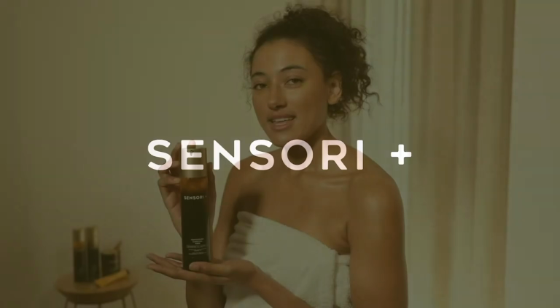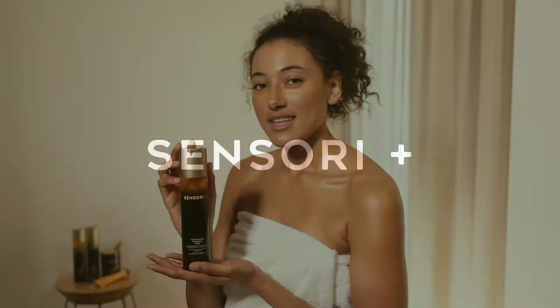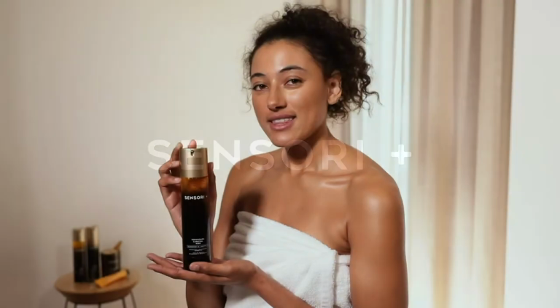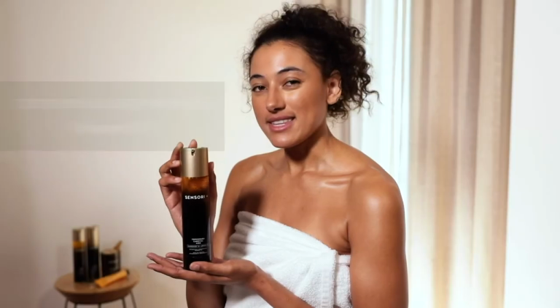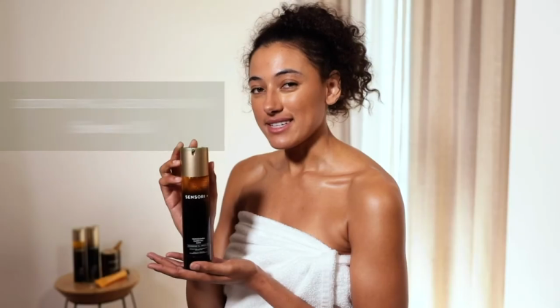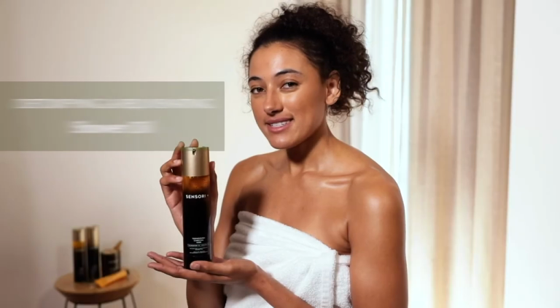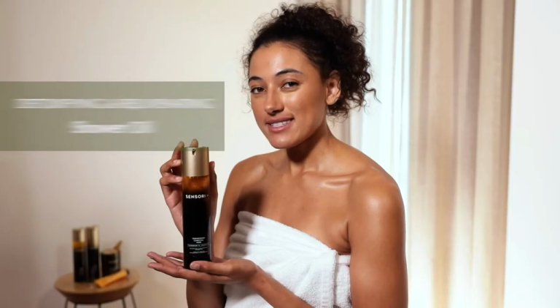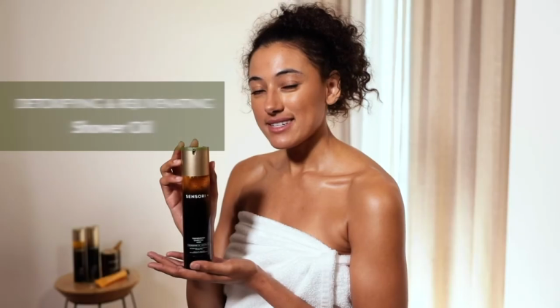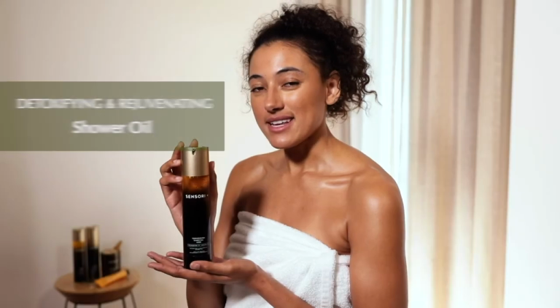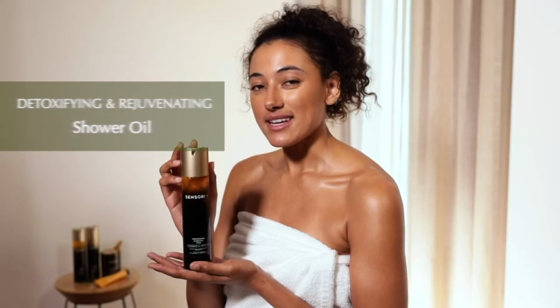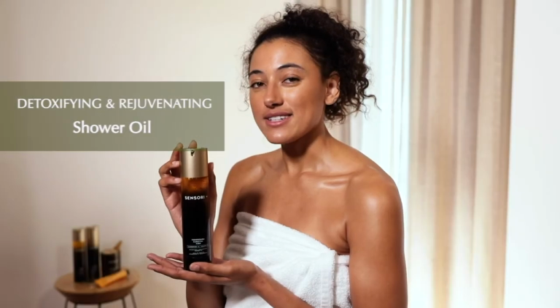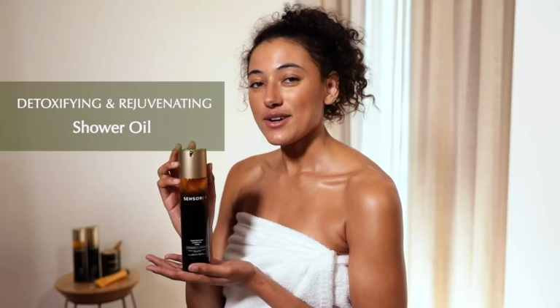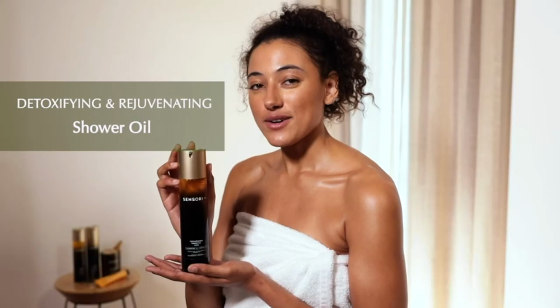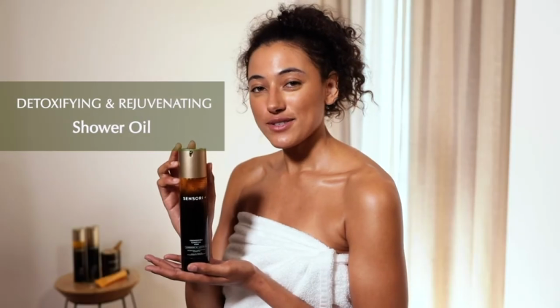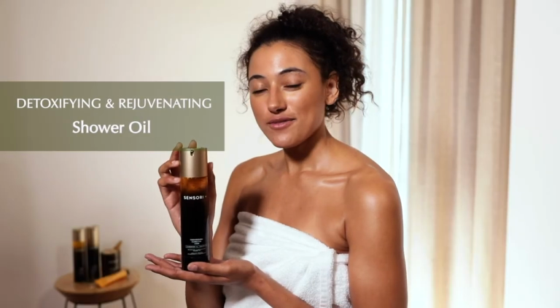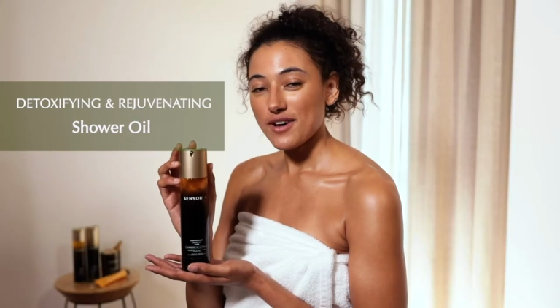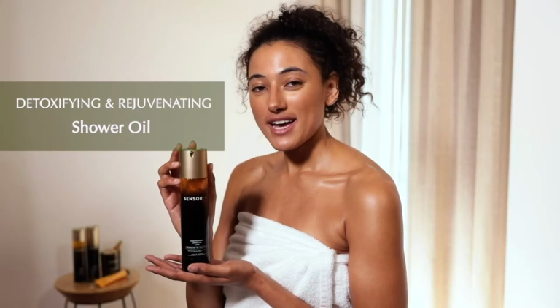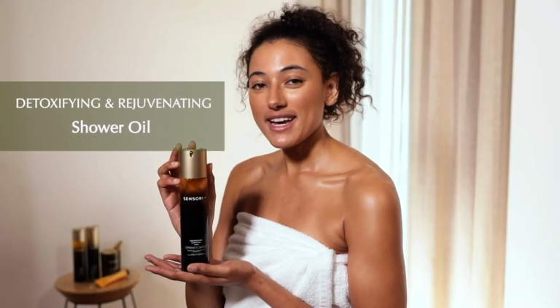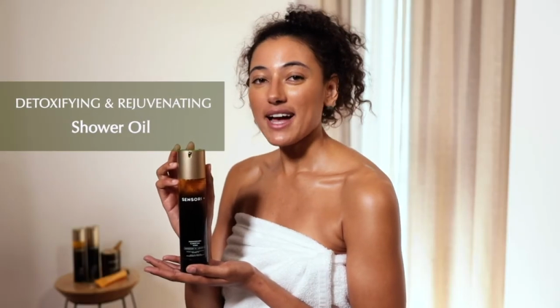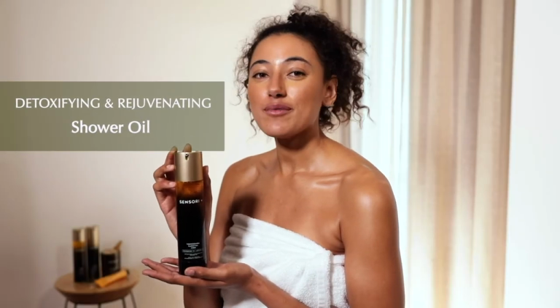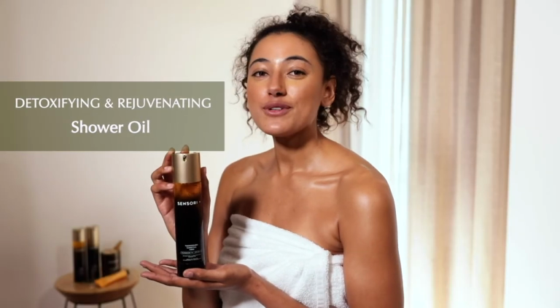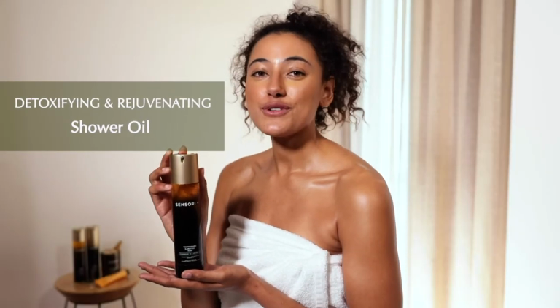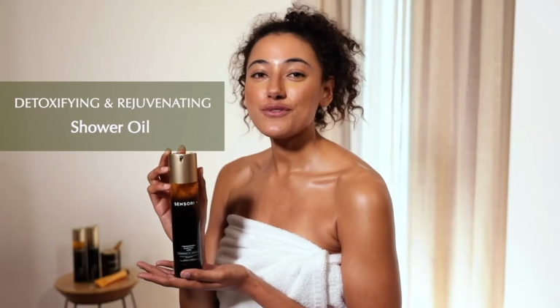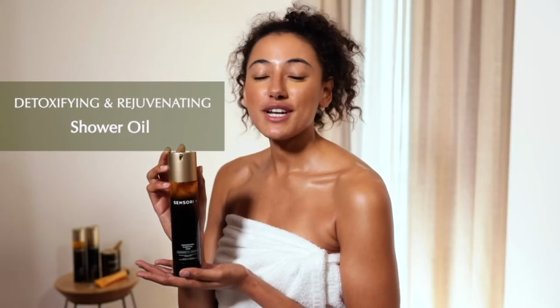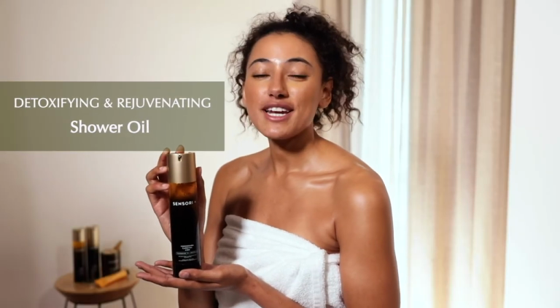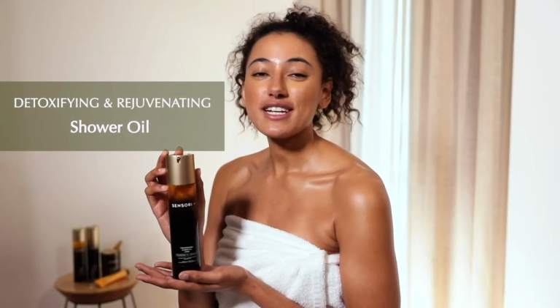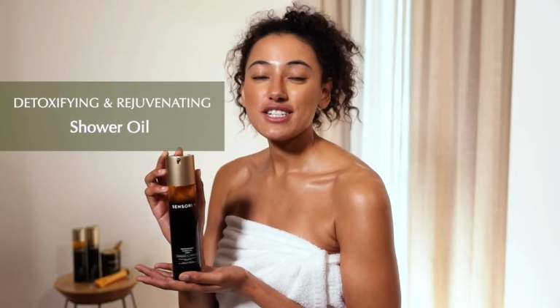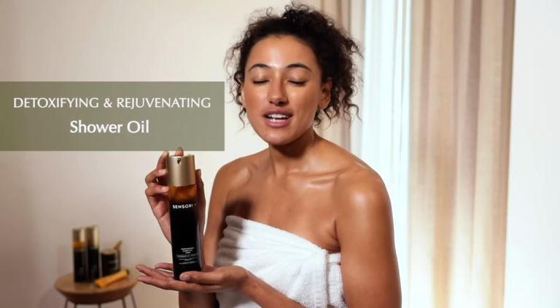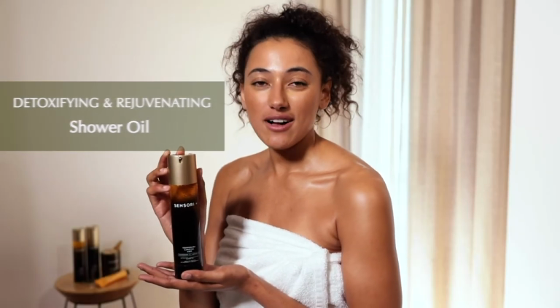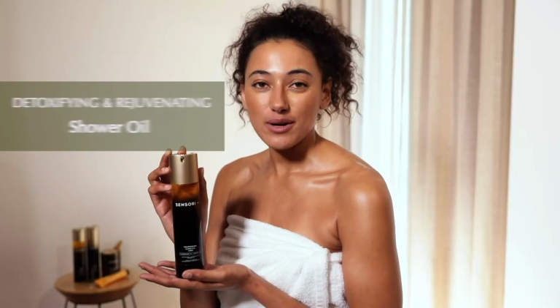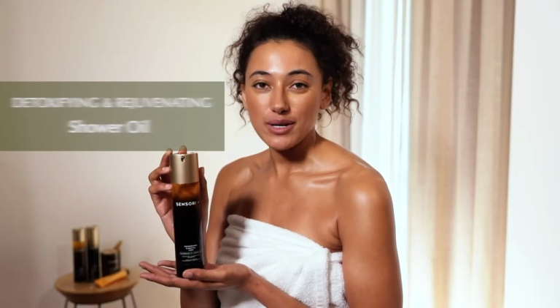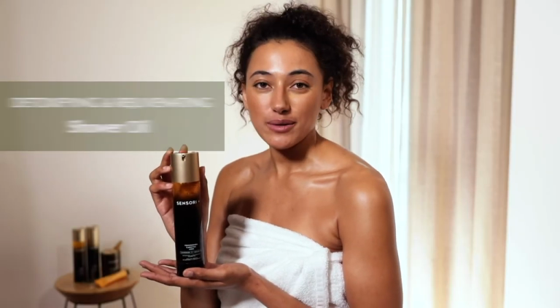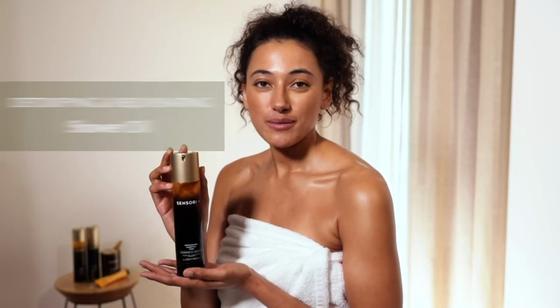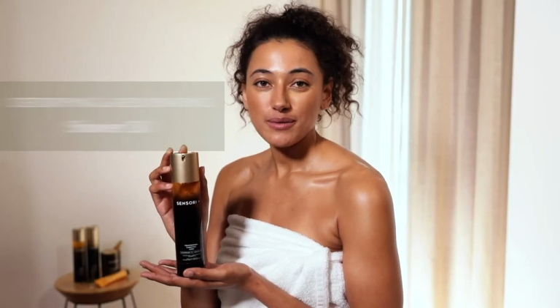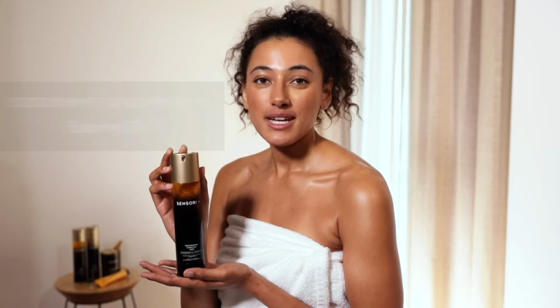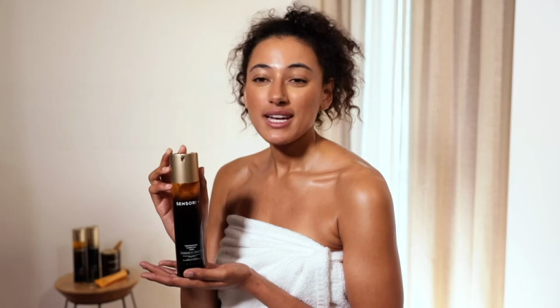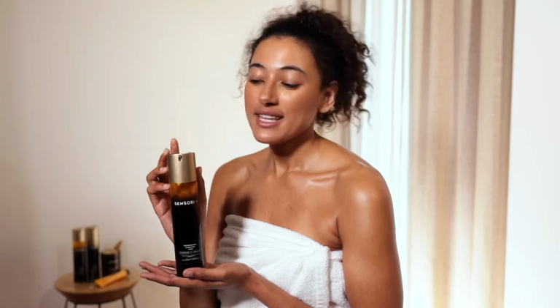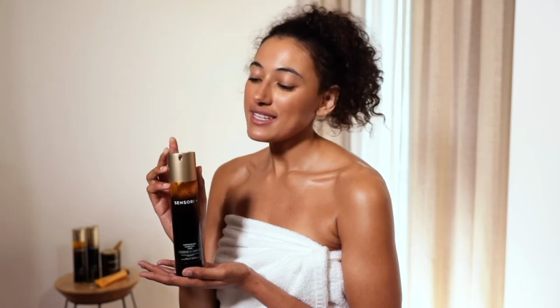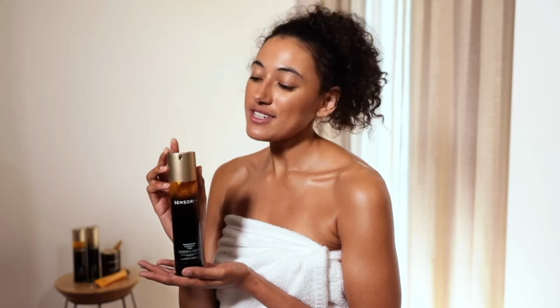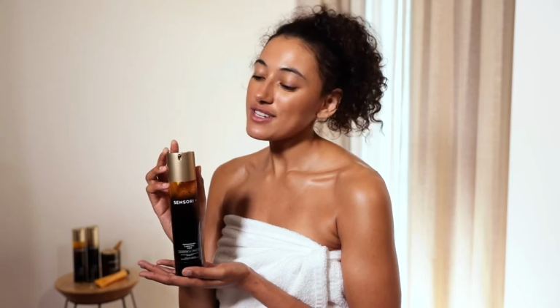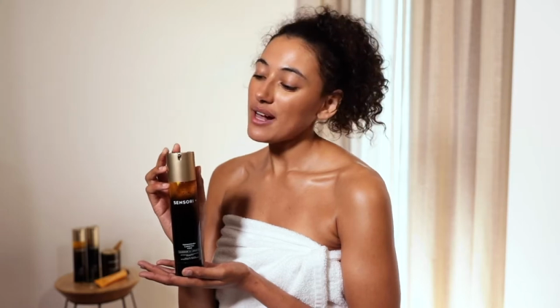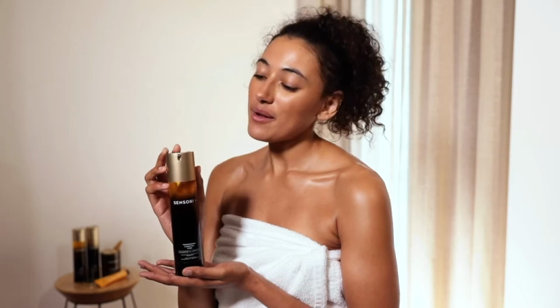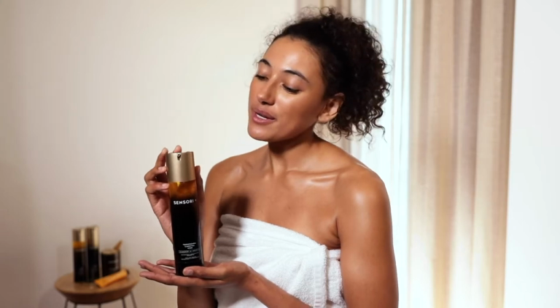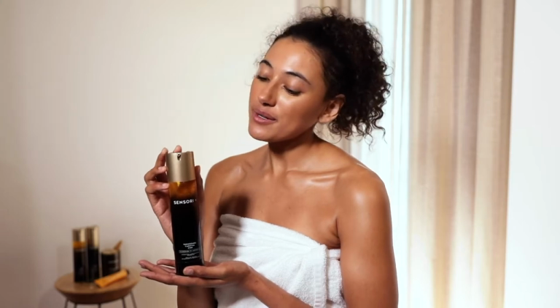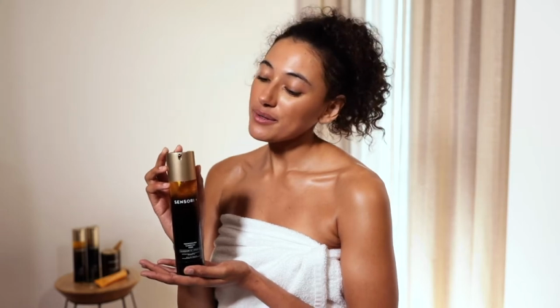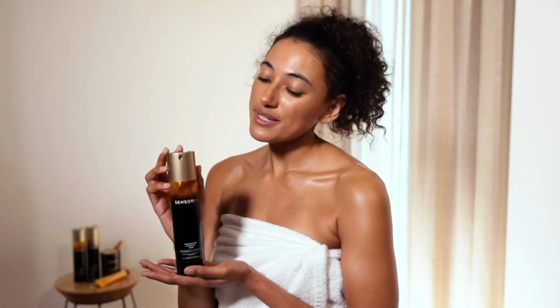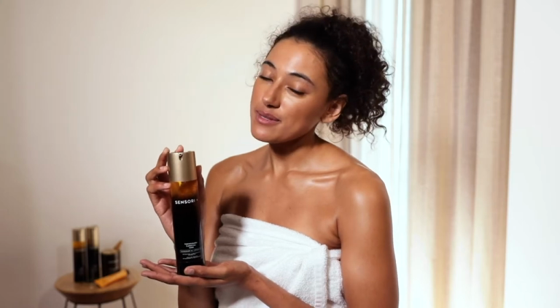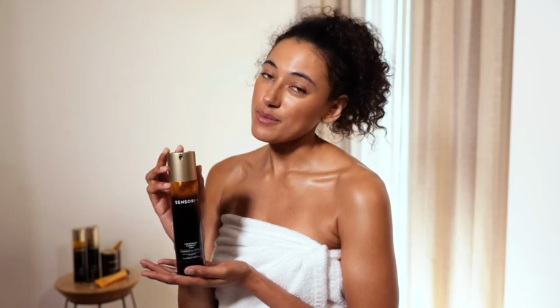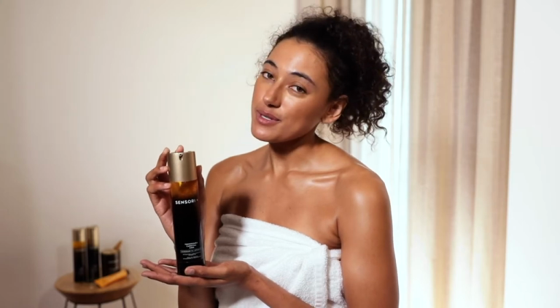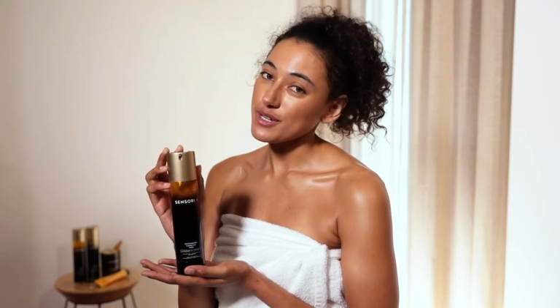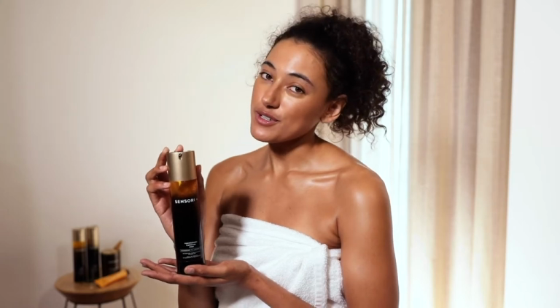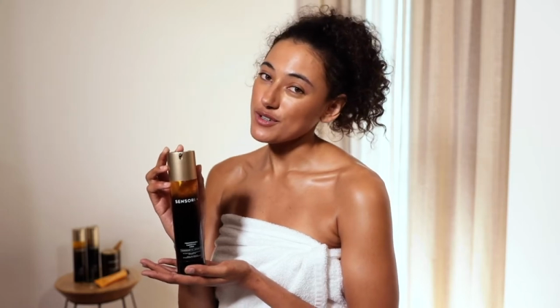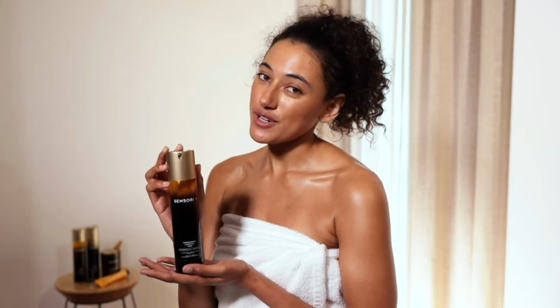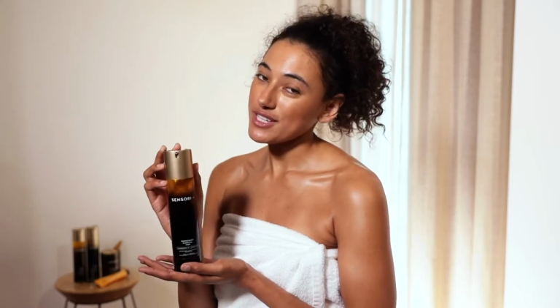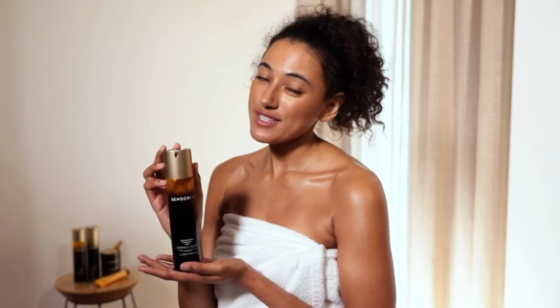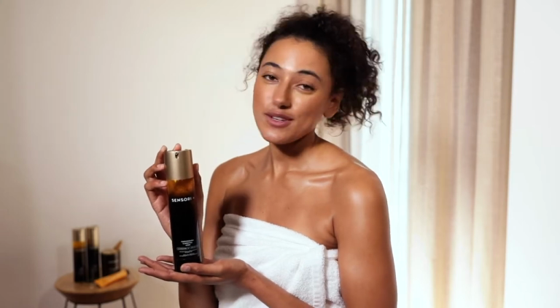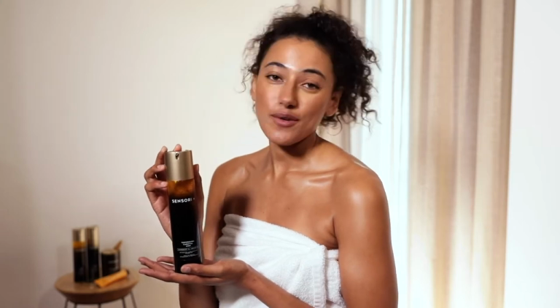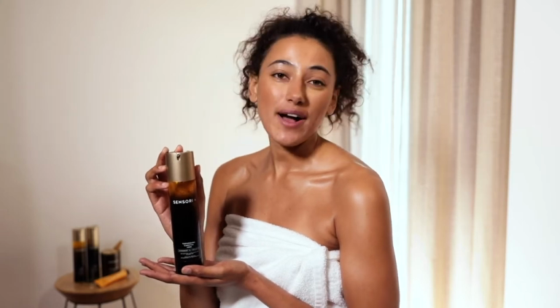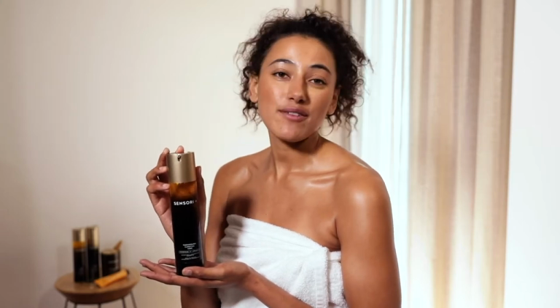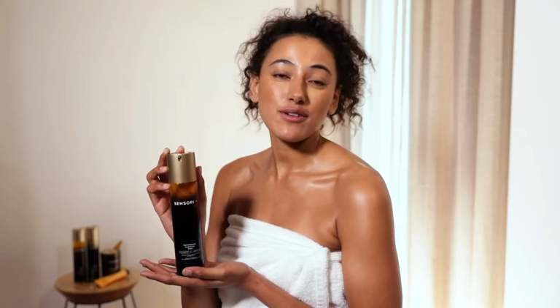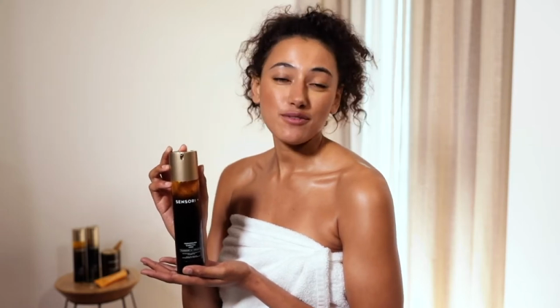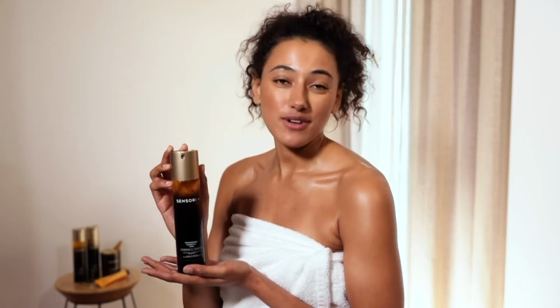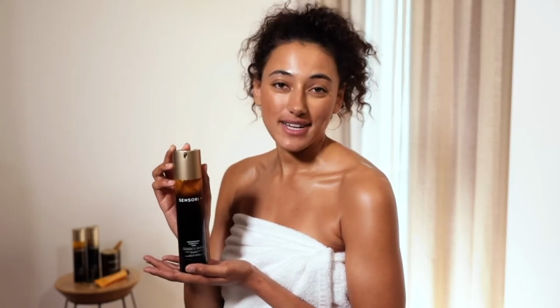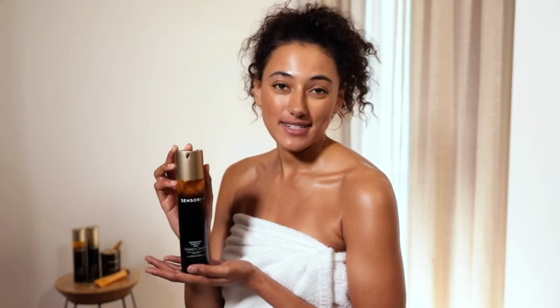This is our detoxifying and rejuvenating shower oil. This shower oil is the most luxurious you'll ever find.